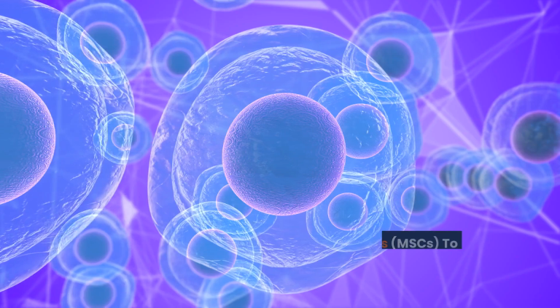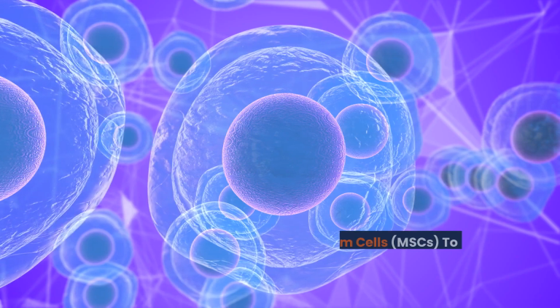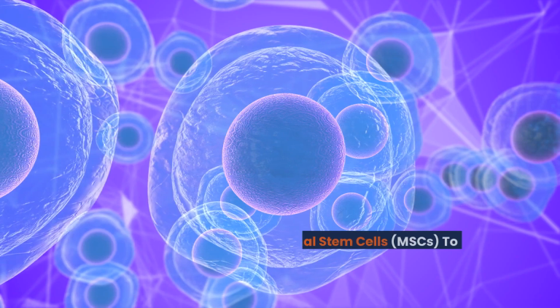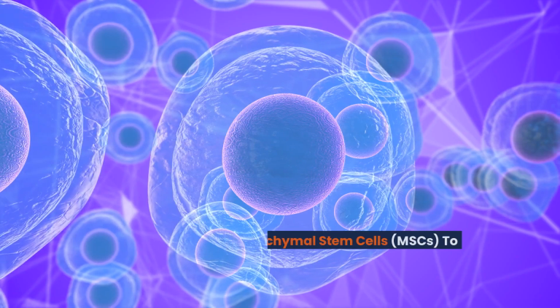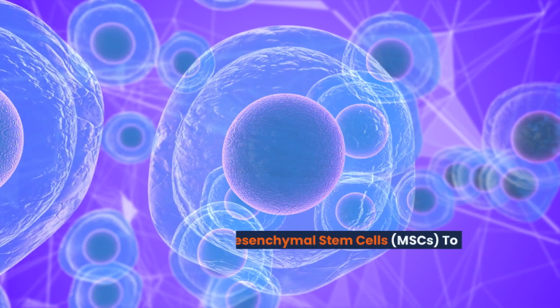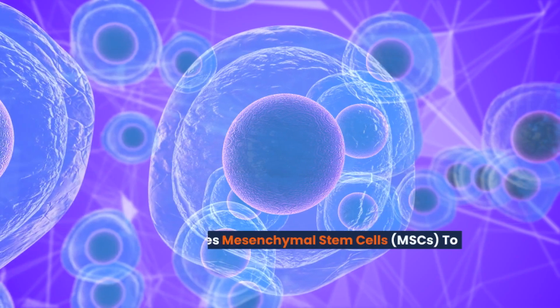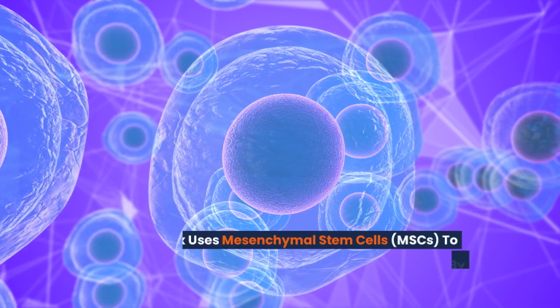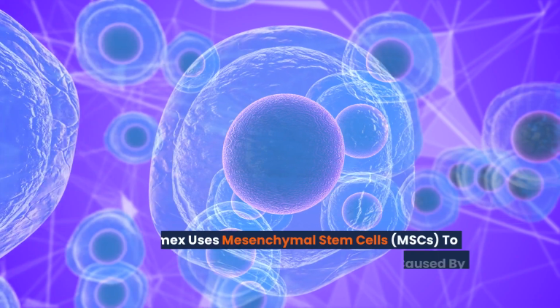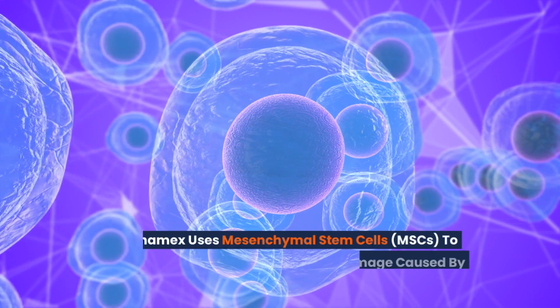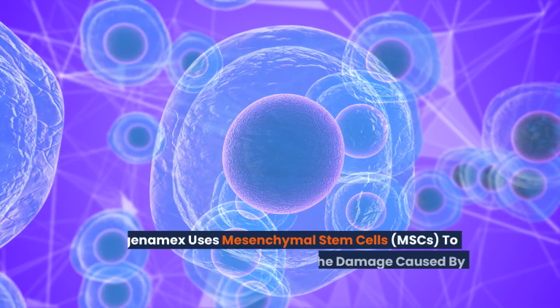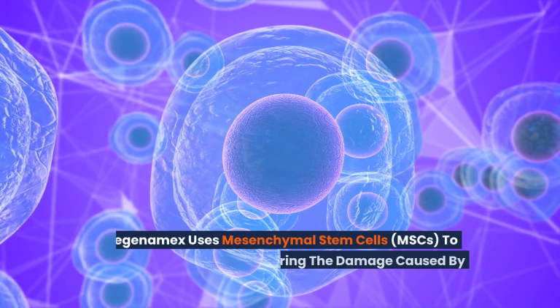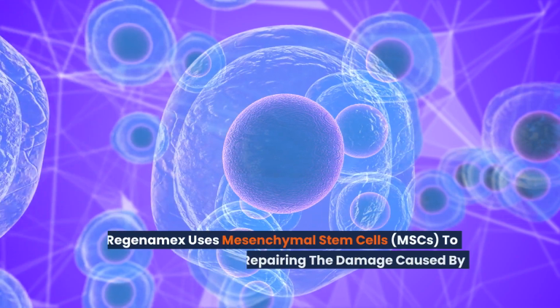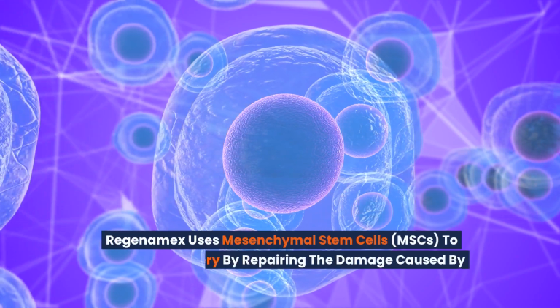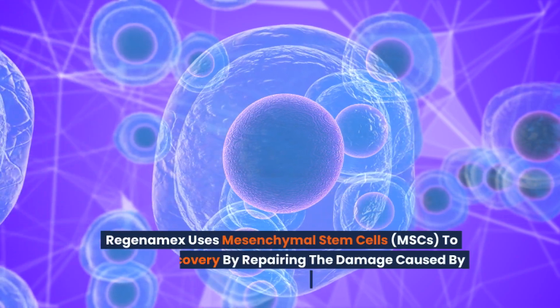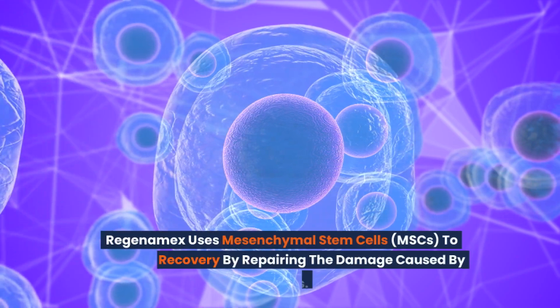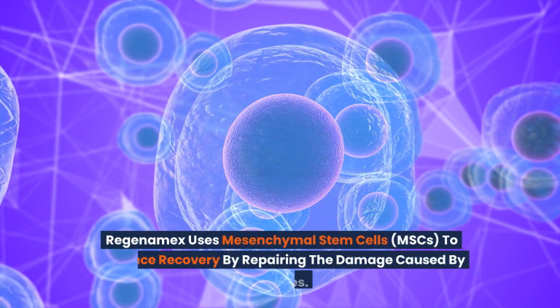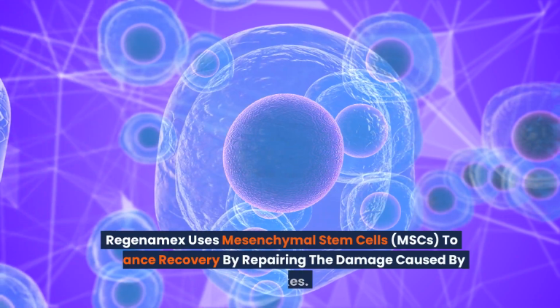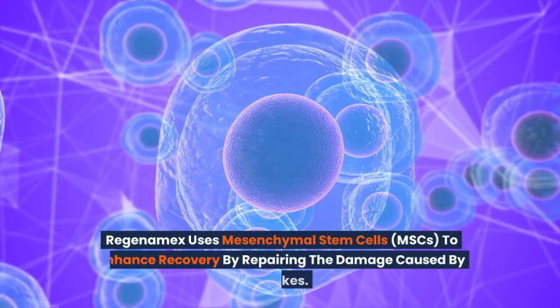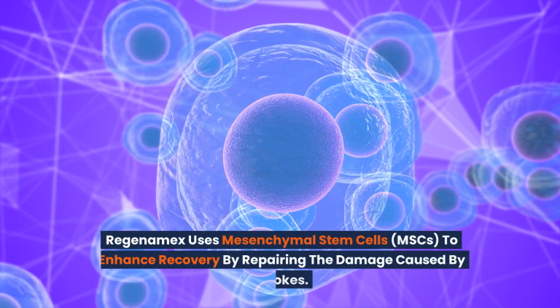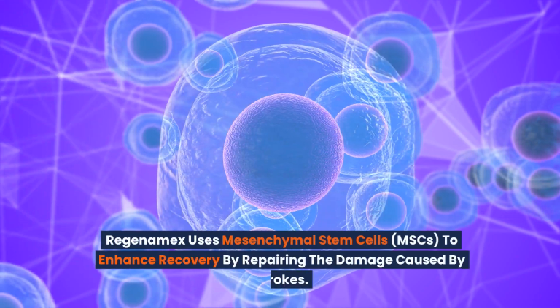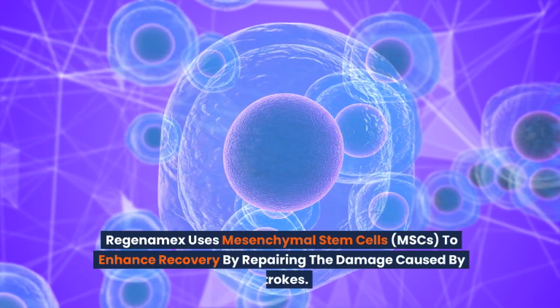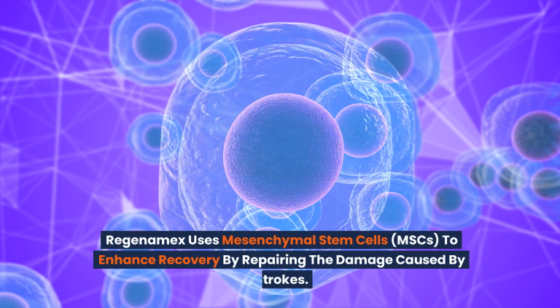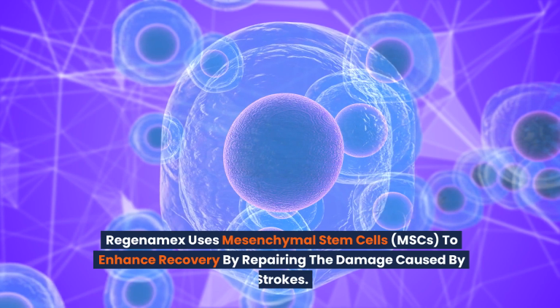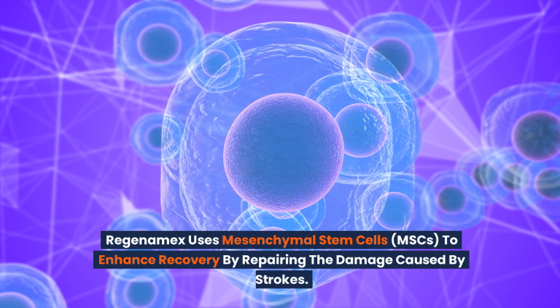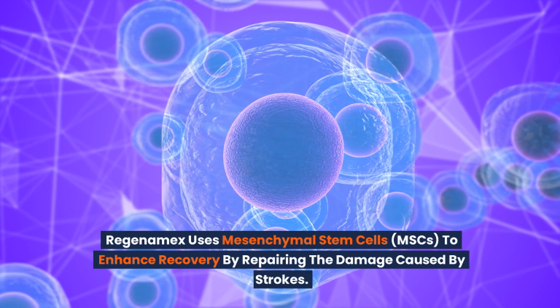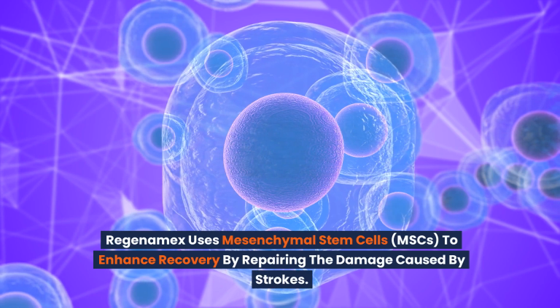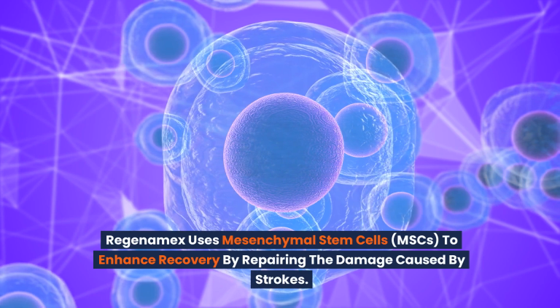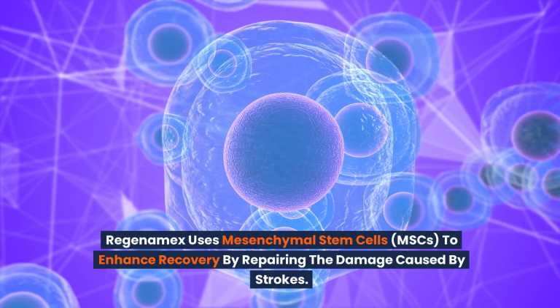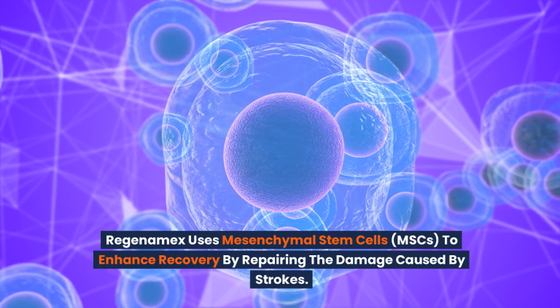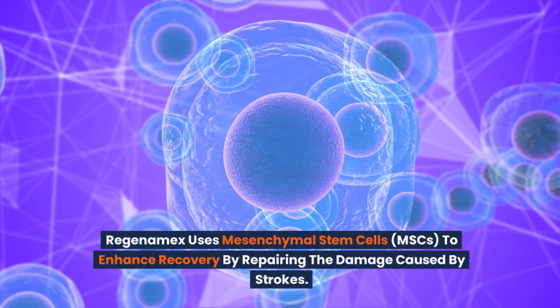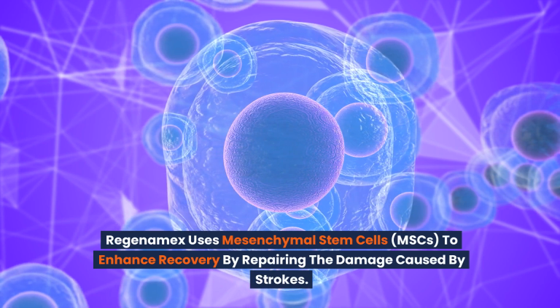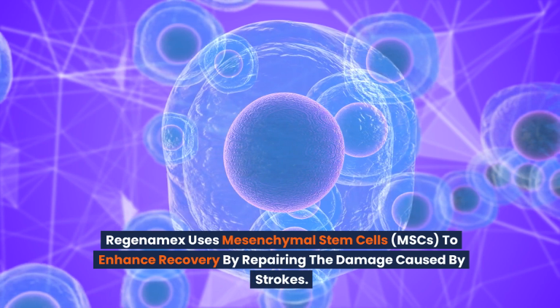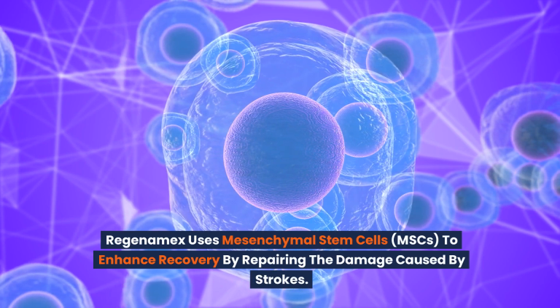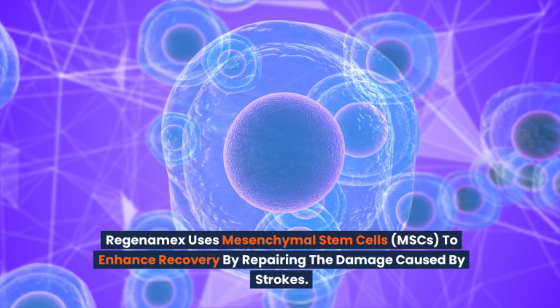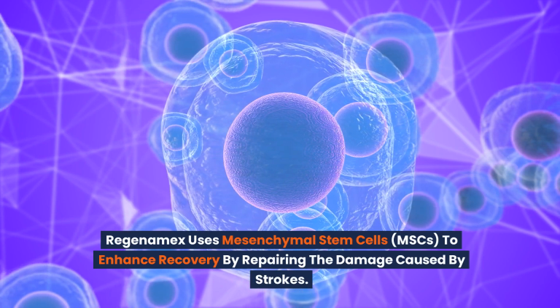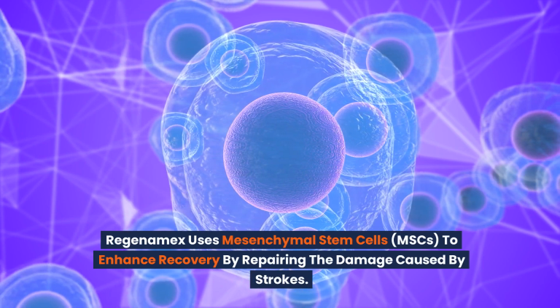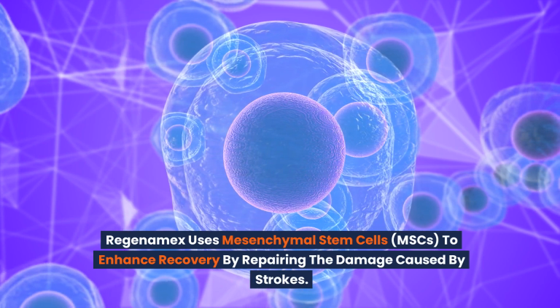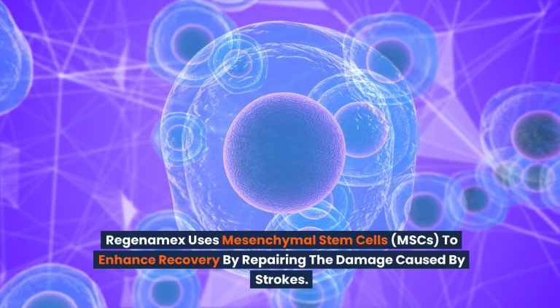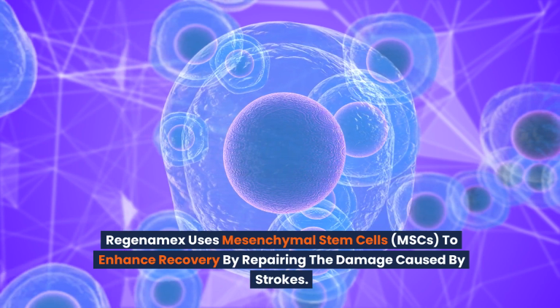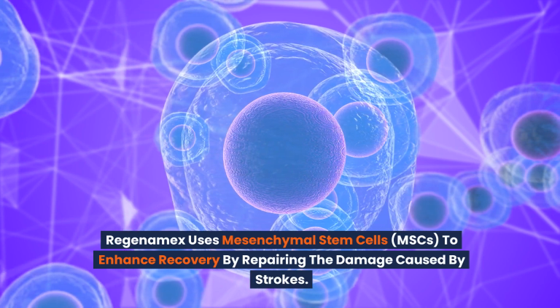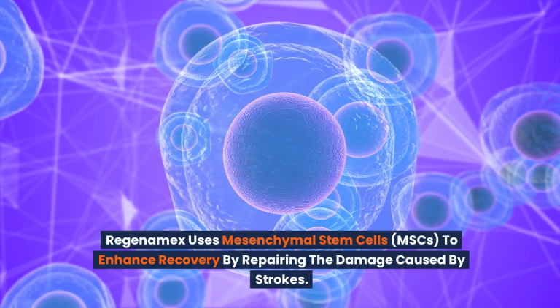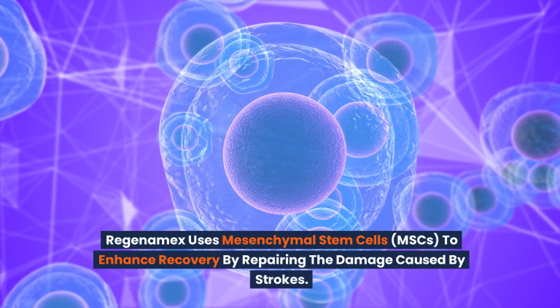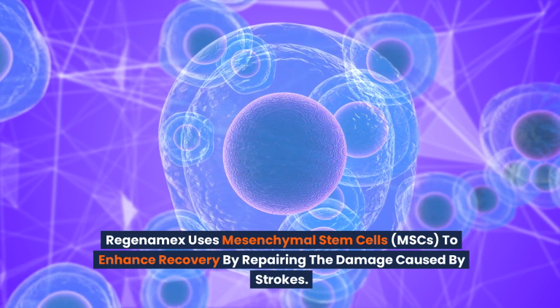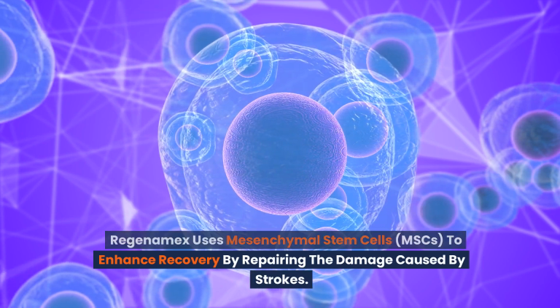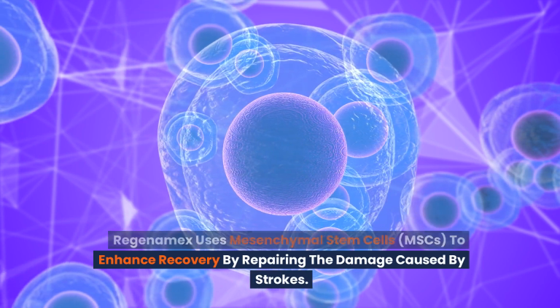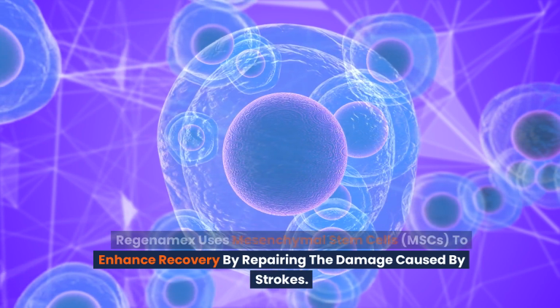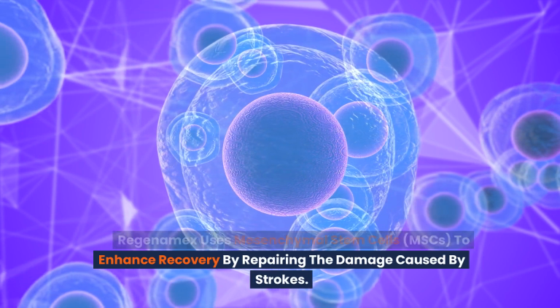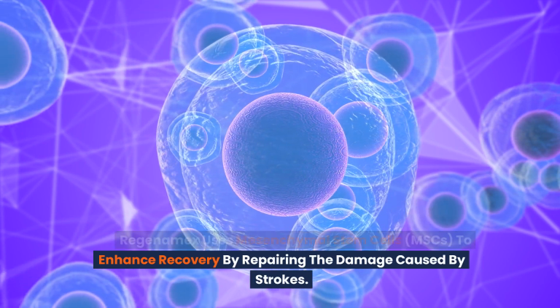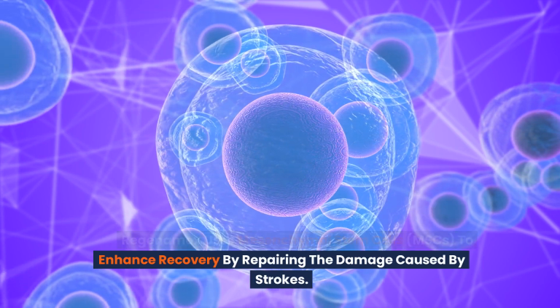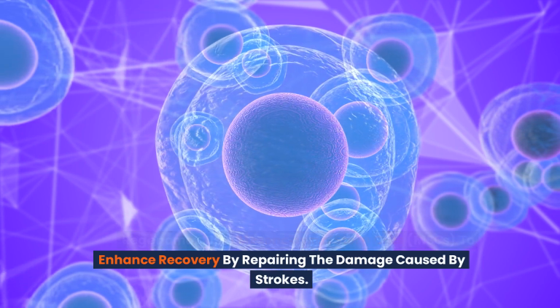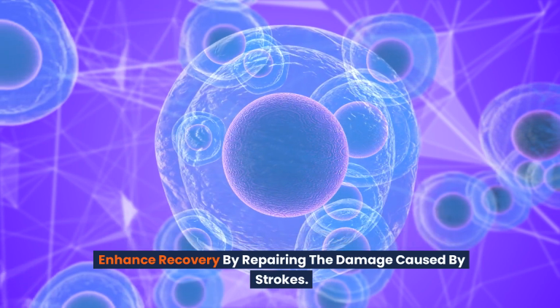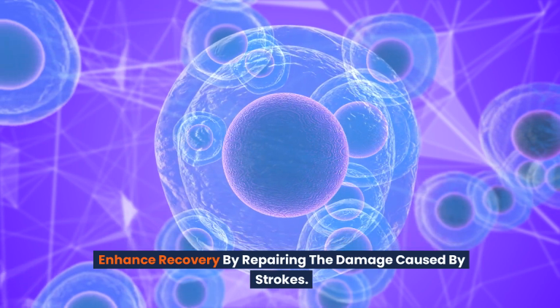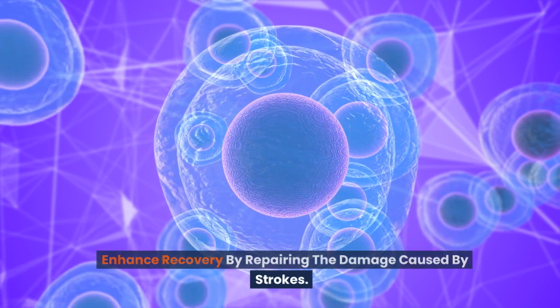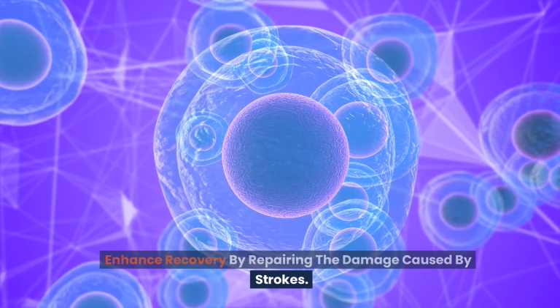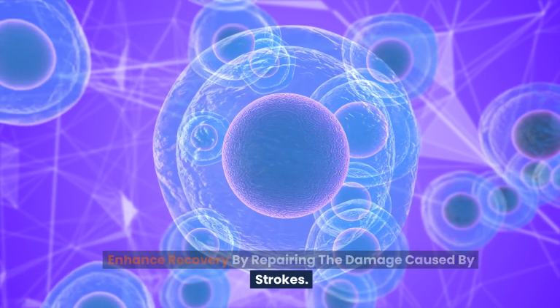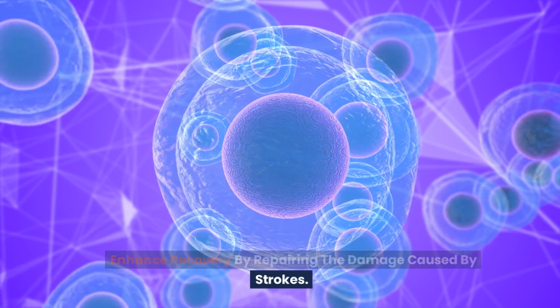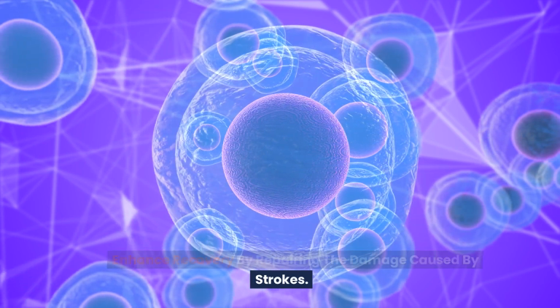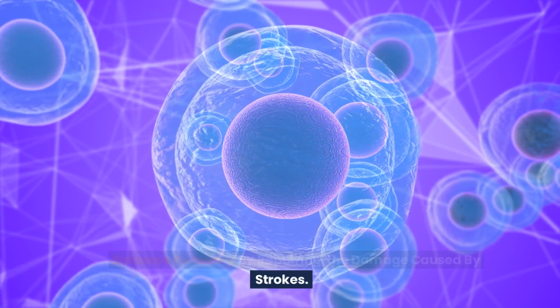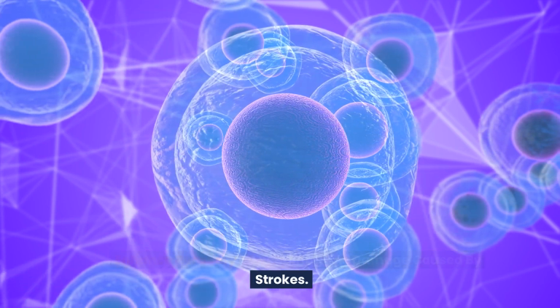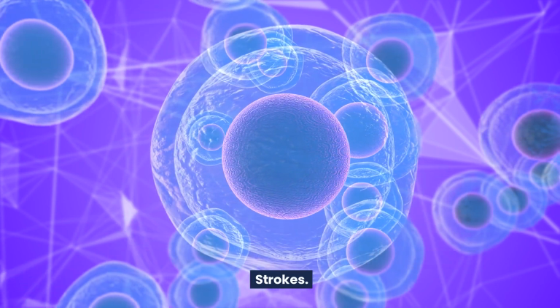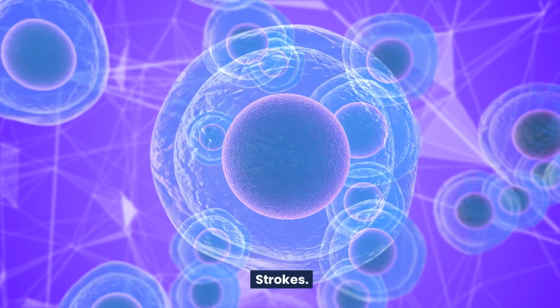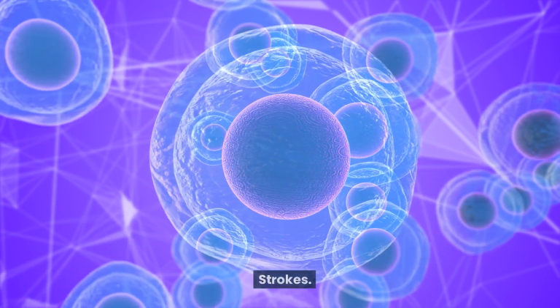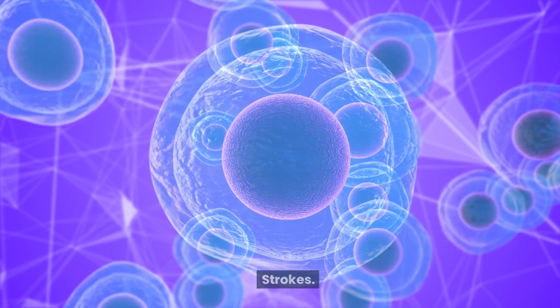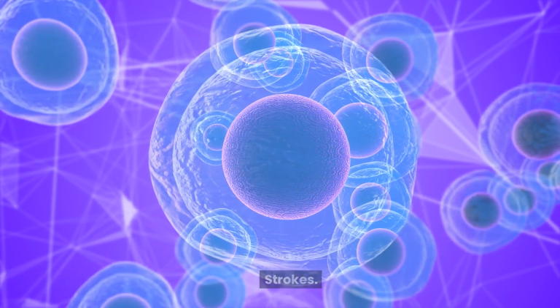Regenomex uses mesenchymal stem cells, MSCs, to enhance recovery by repairing the damage caused by strokes.